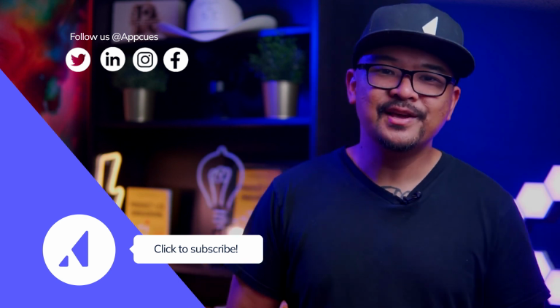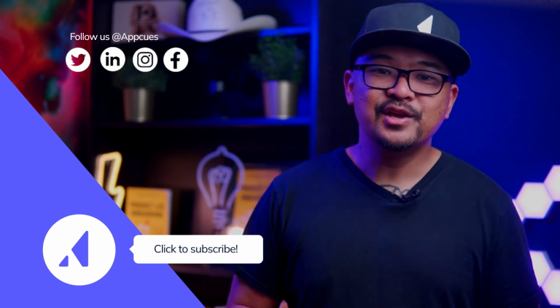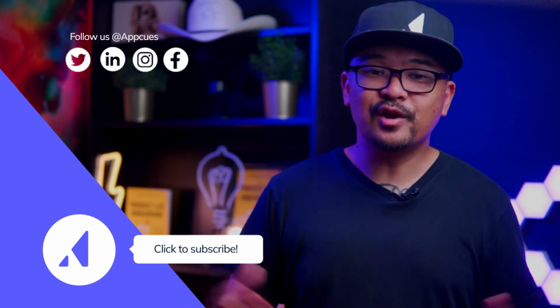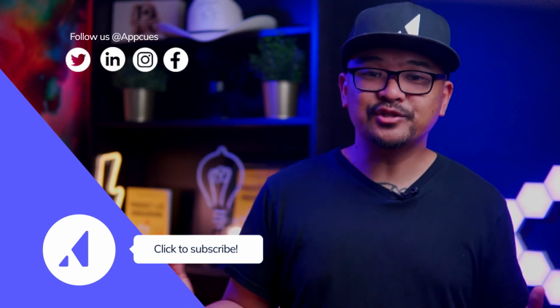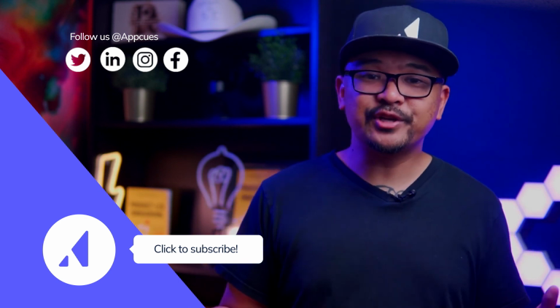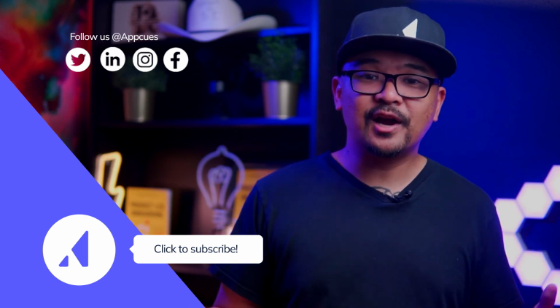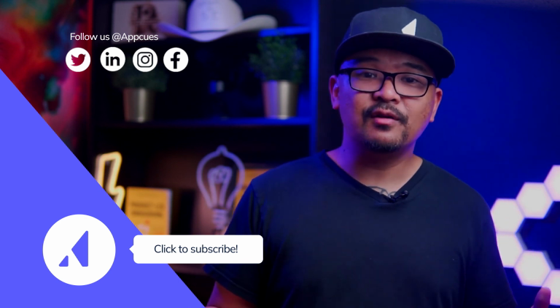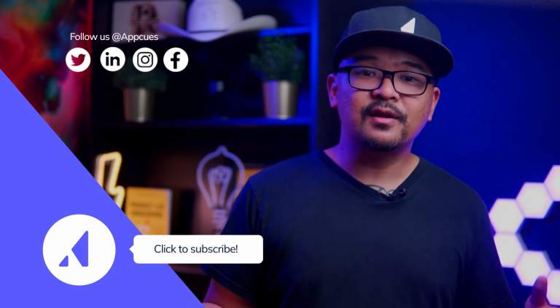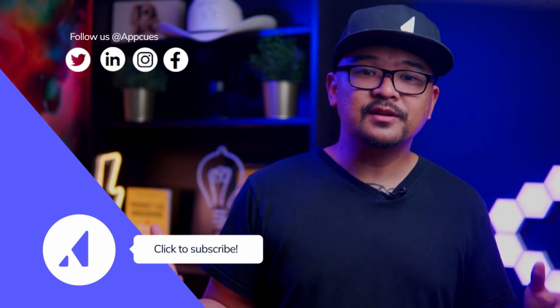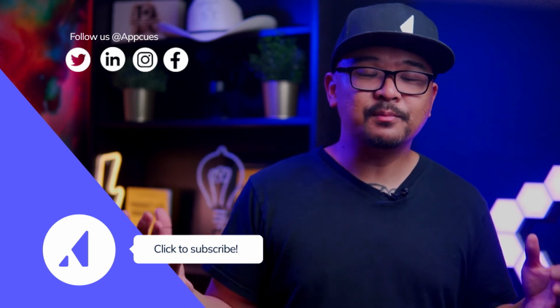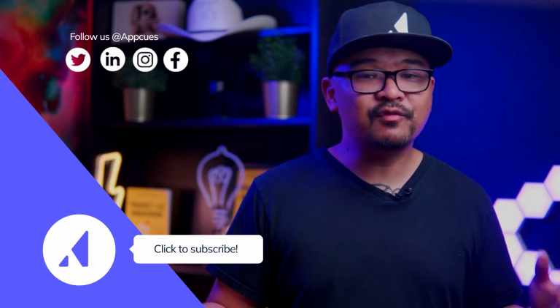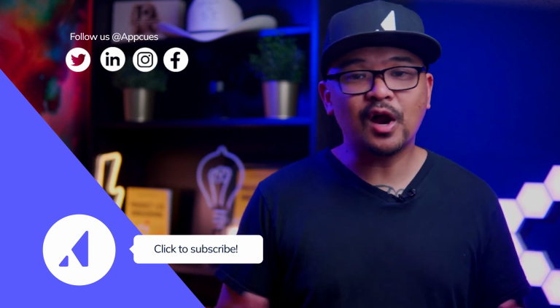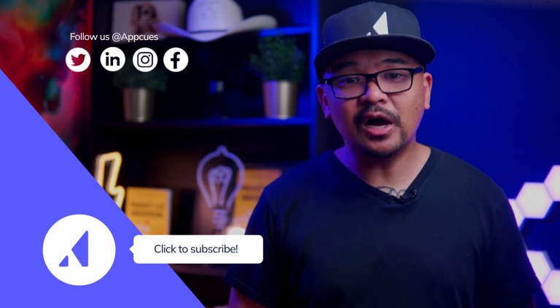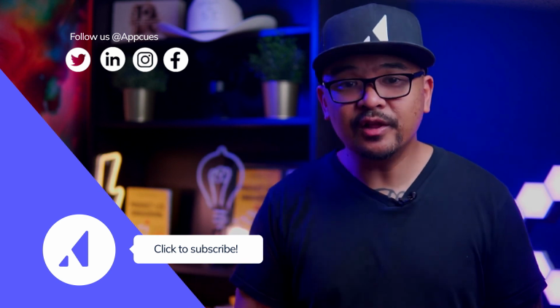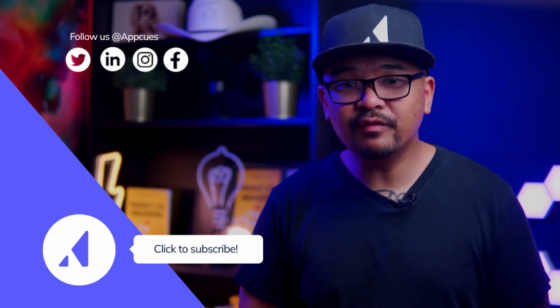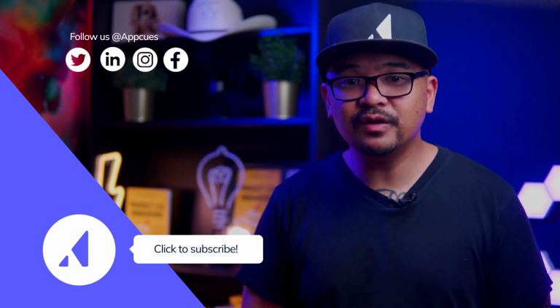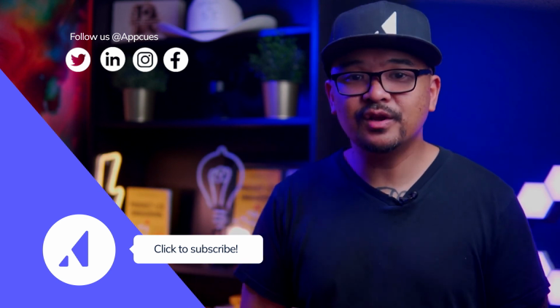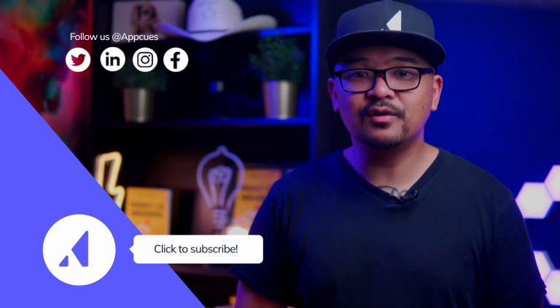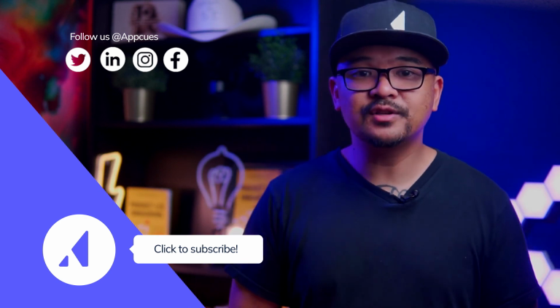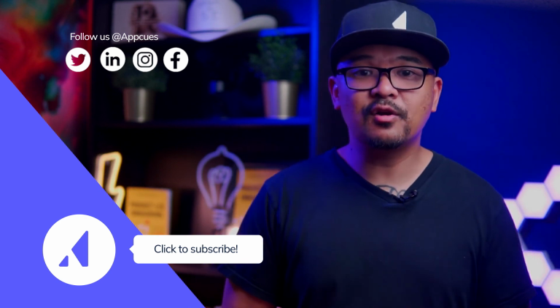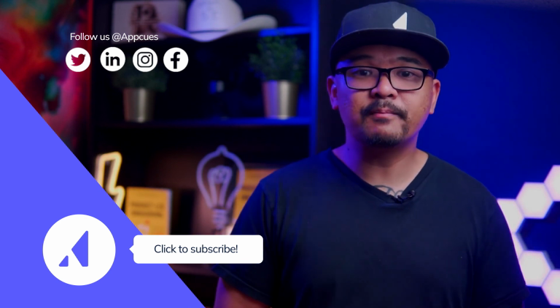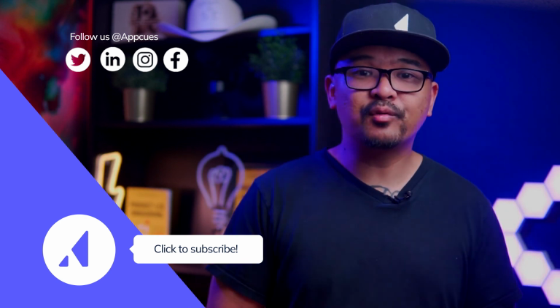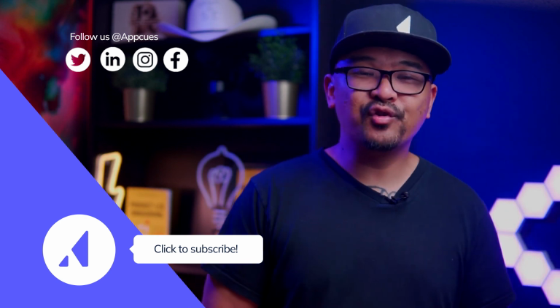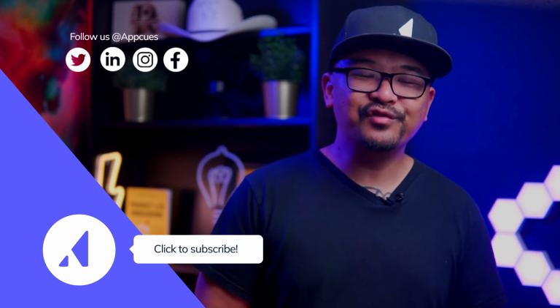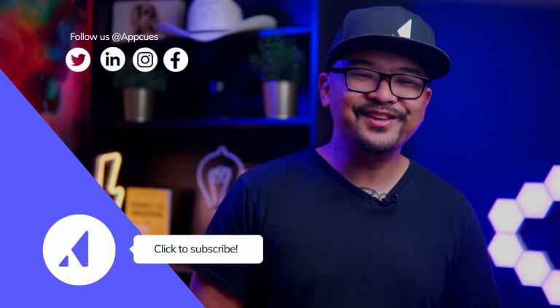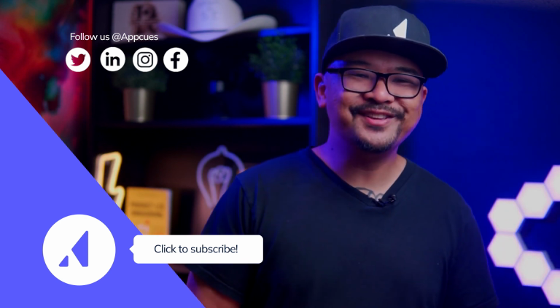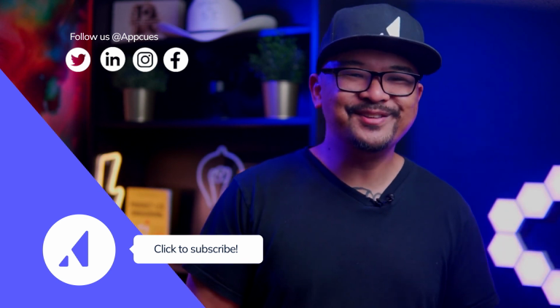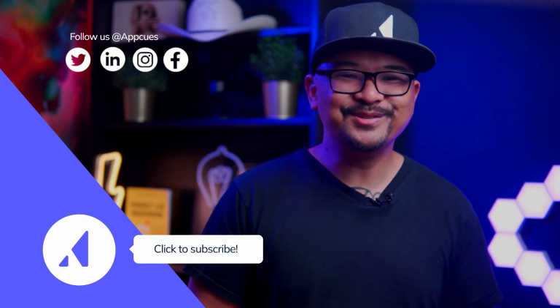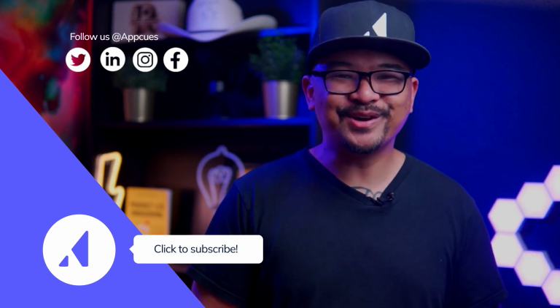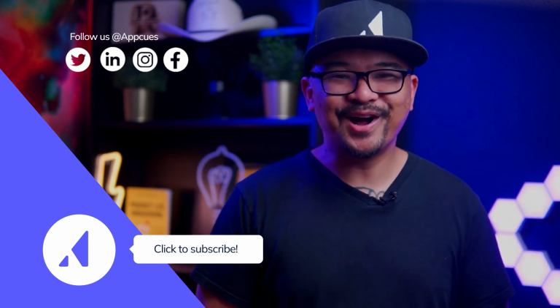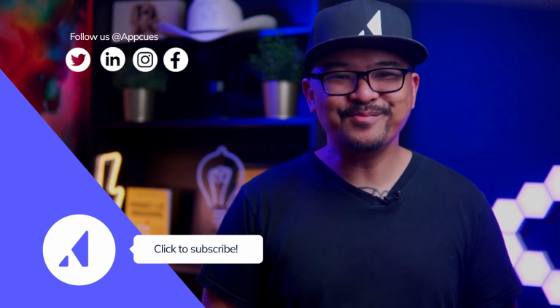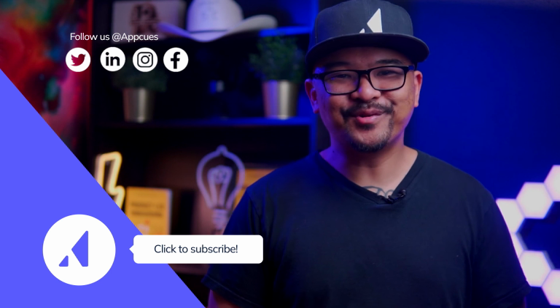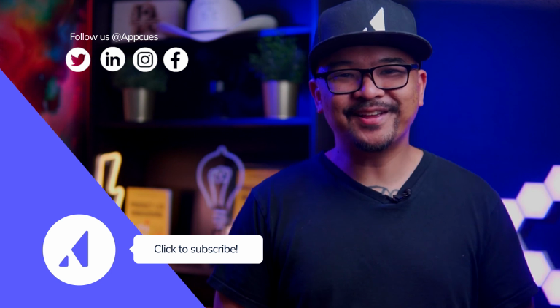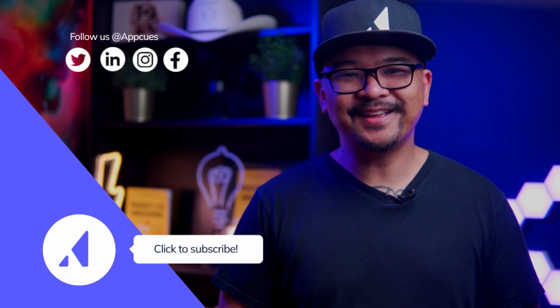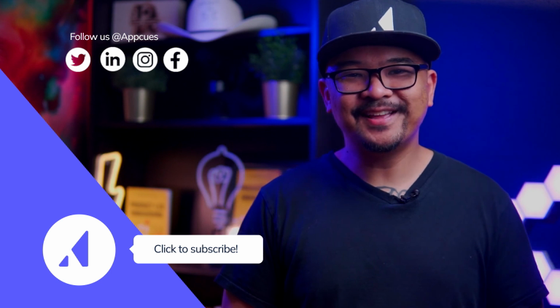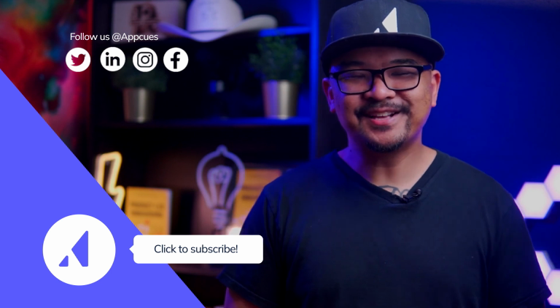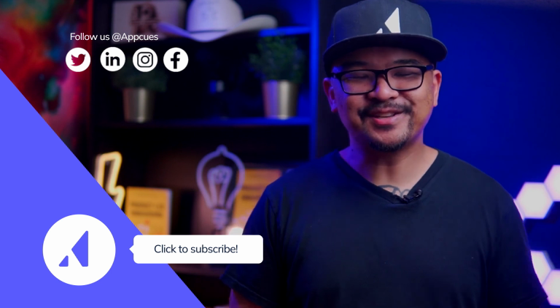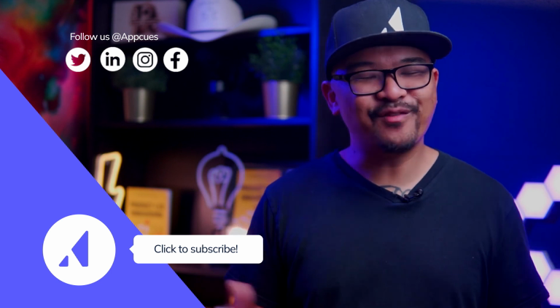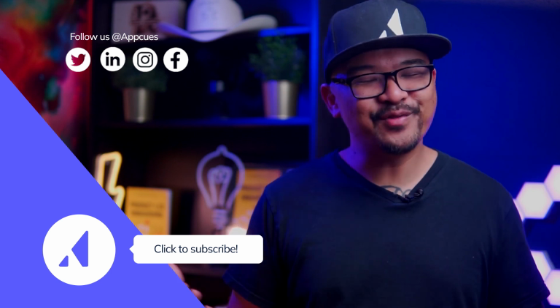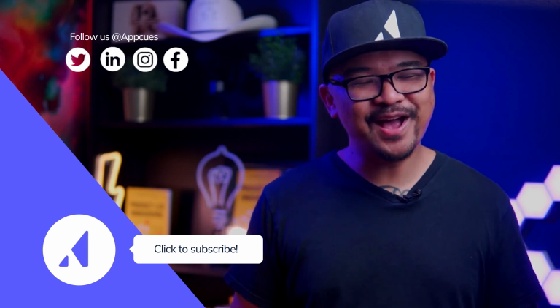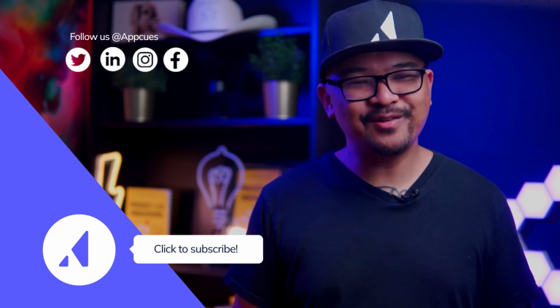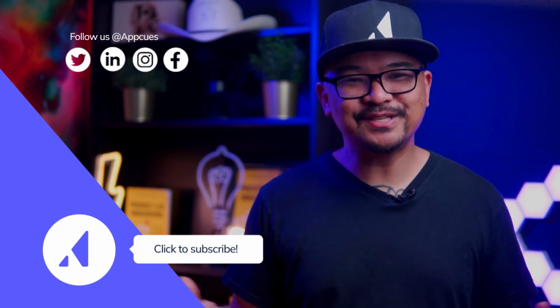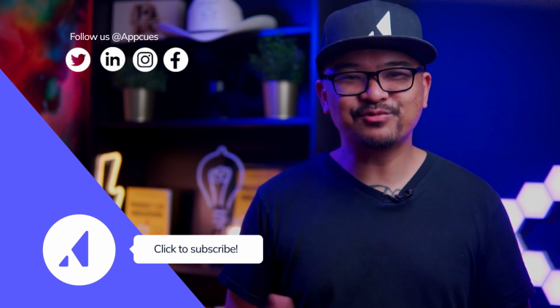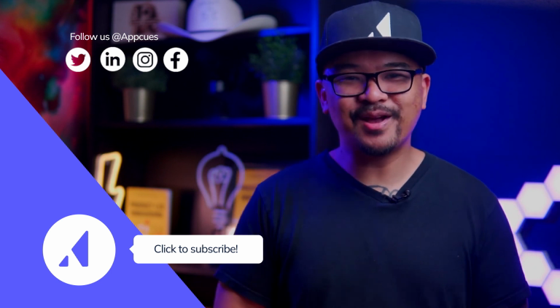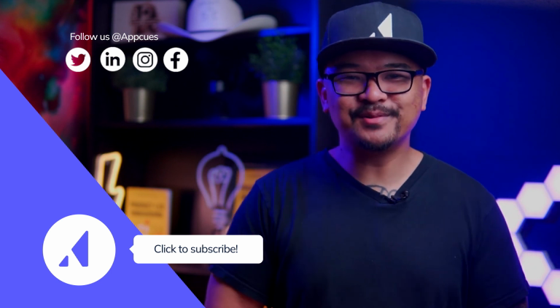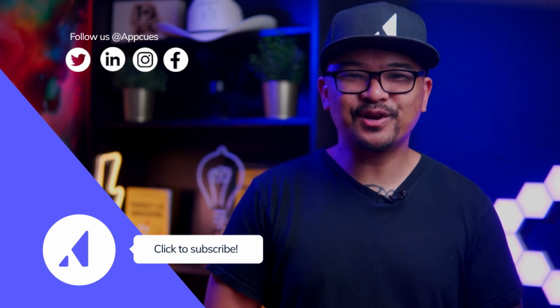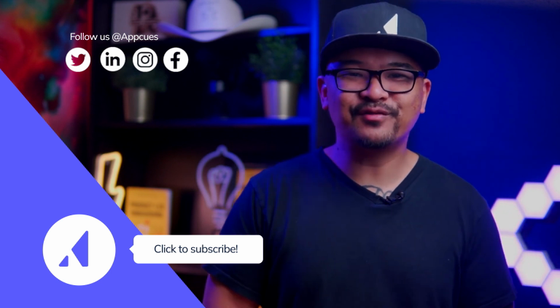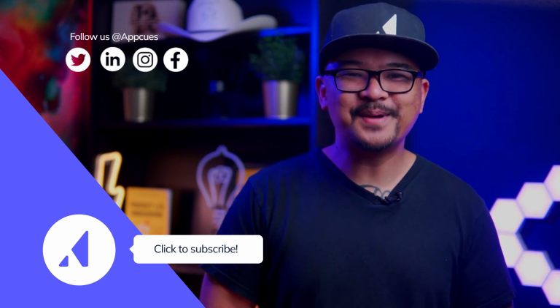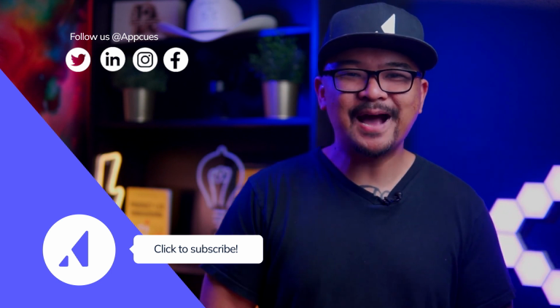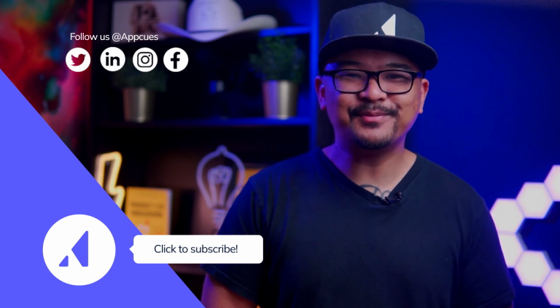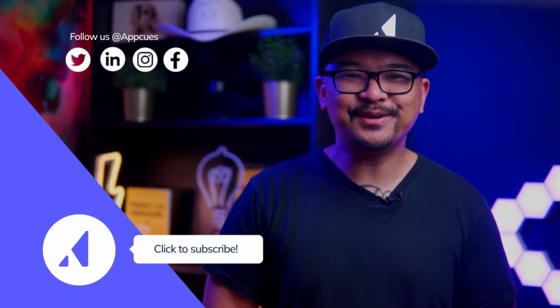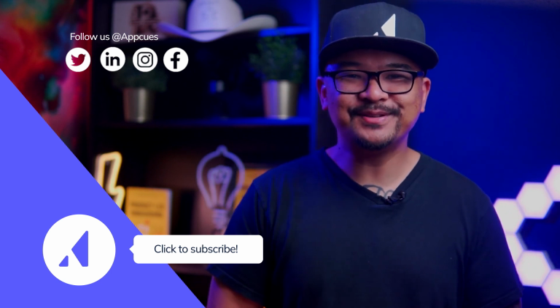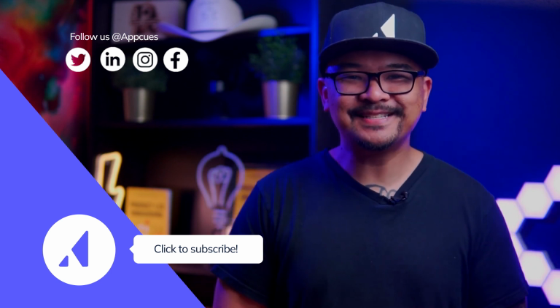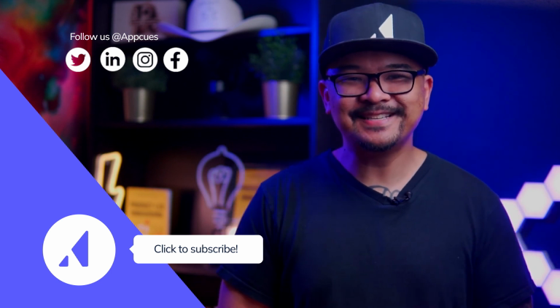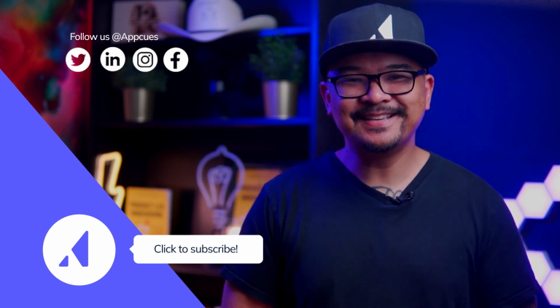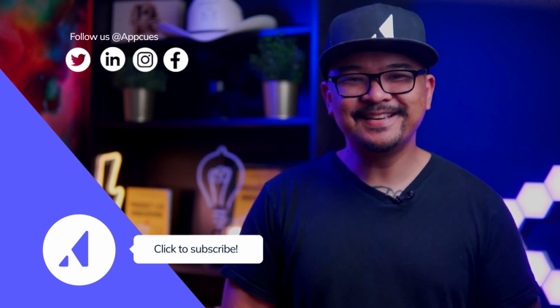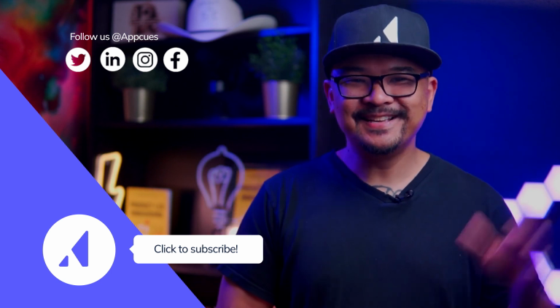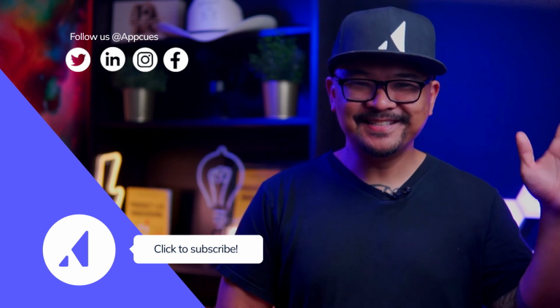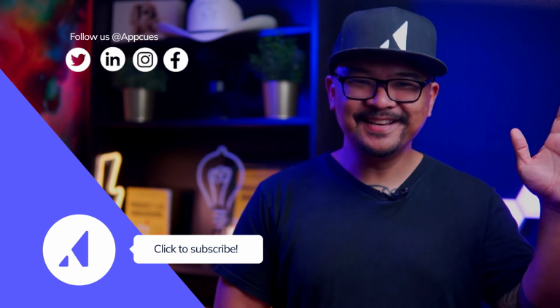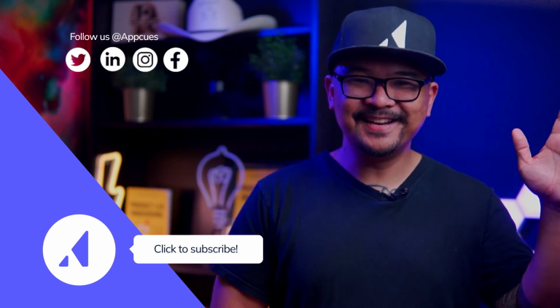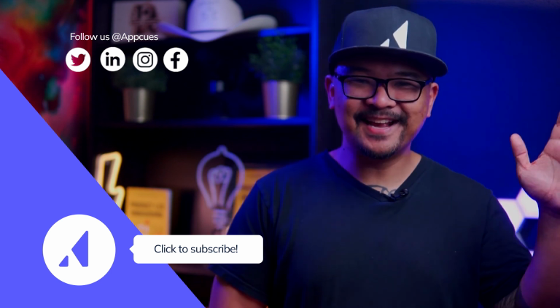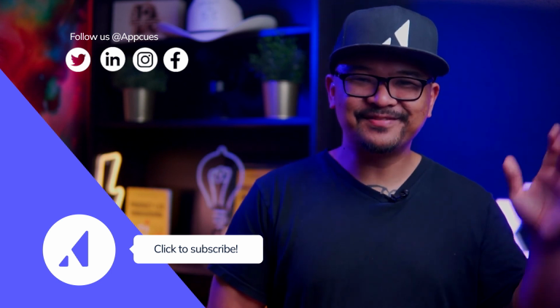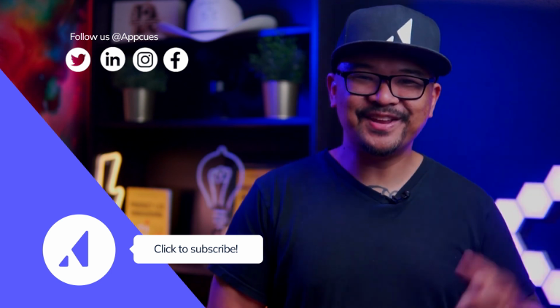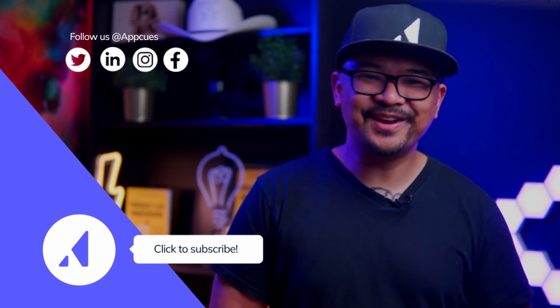You can also check out some of our other videos on improving user onboarding. That's all for now. This is Ramli John from AppCues. See you in the next video.